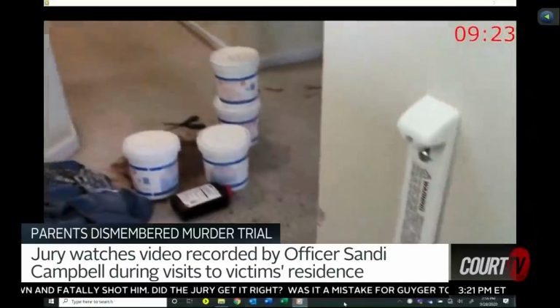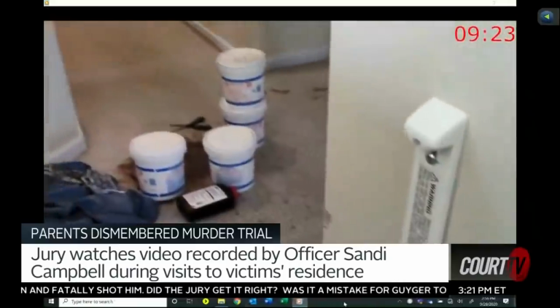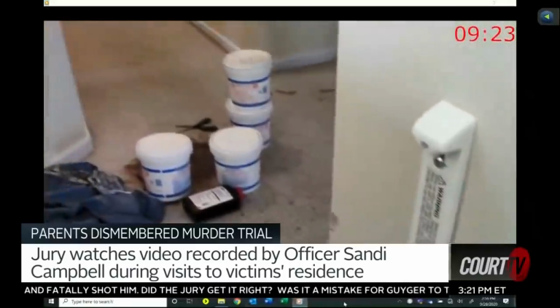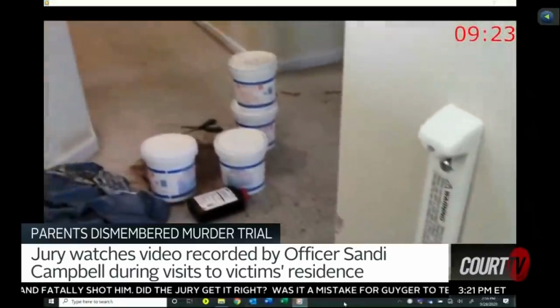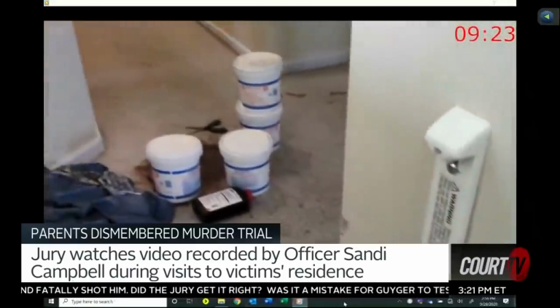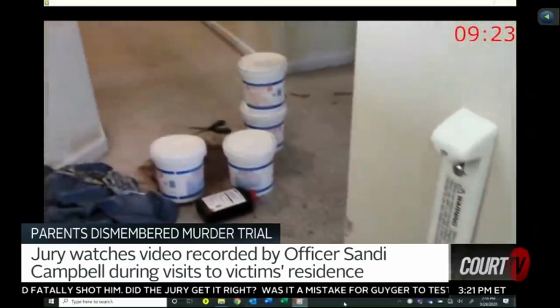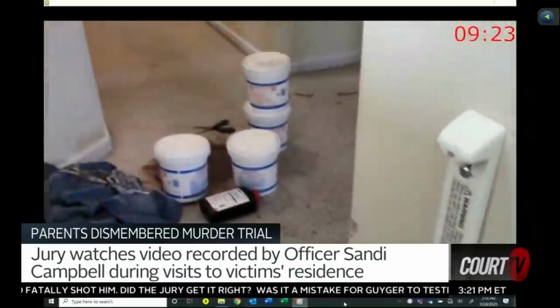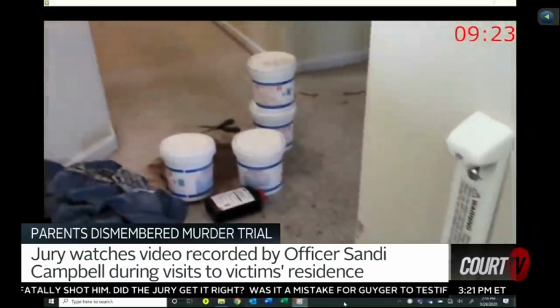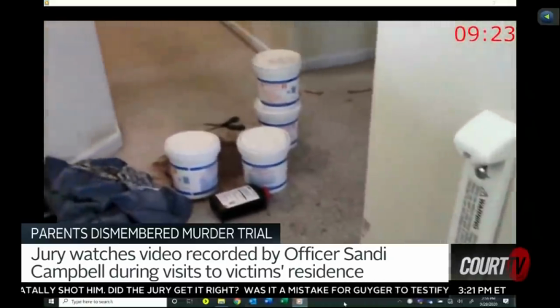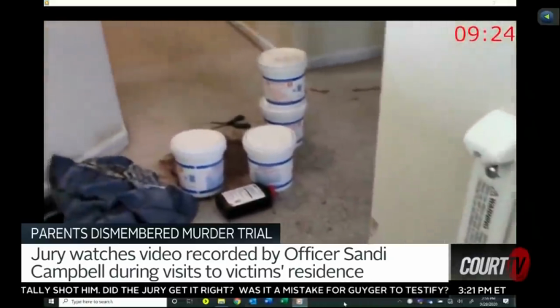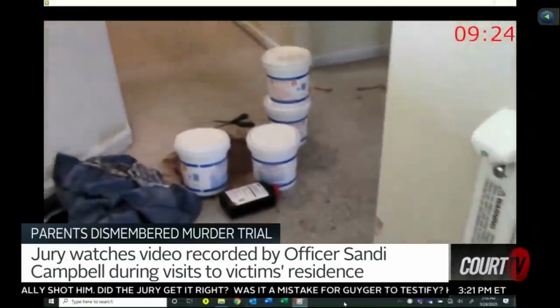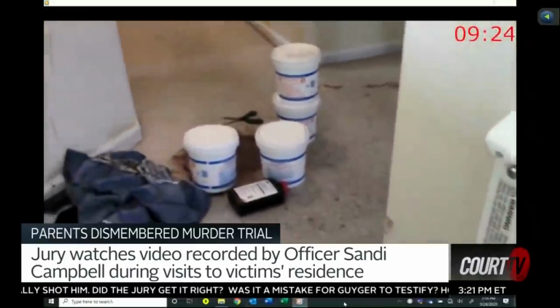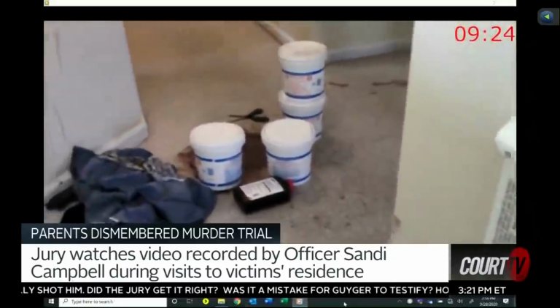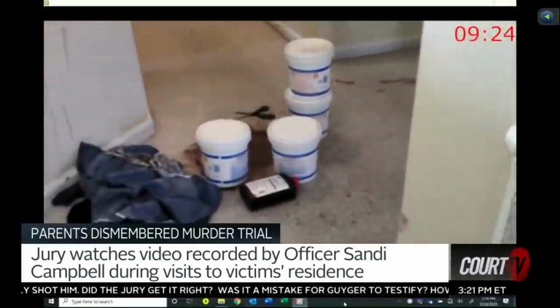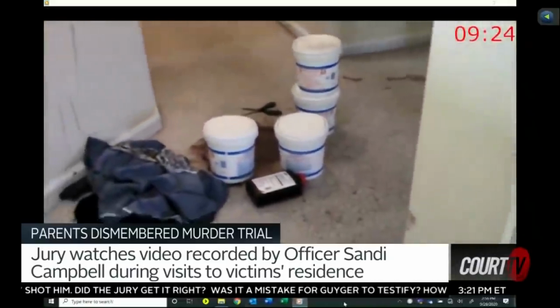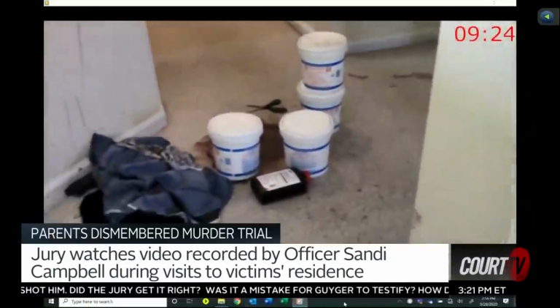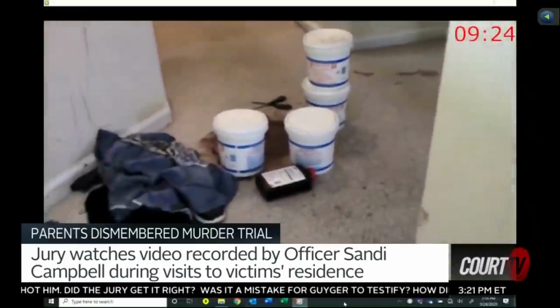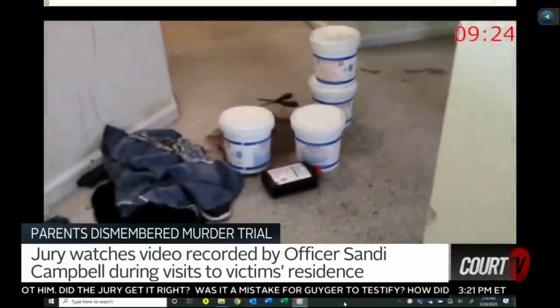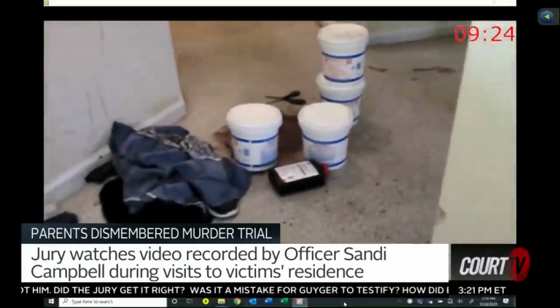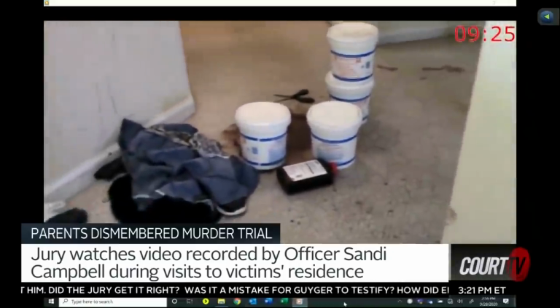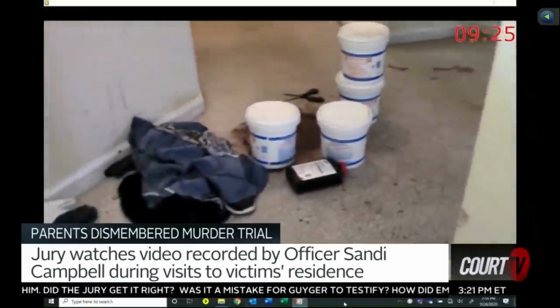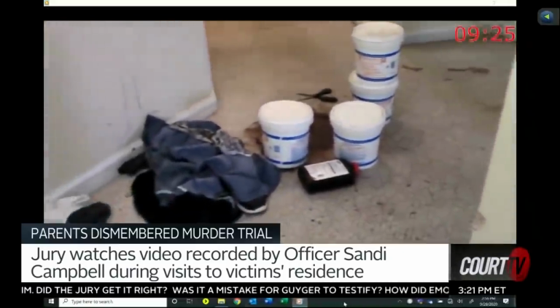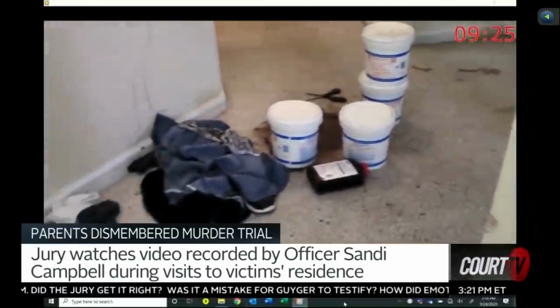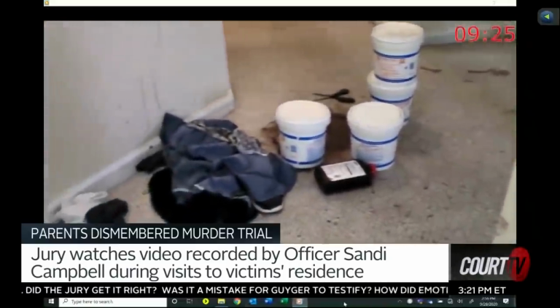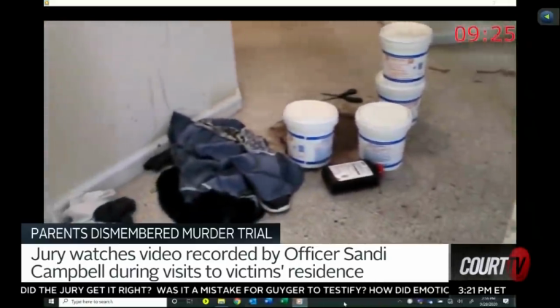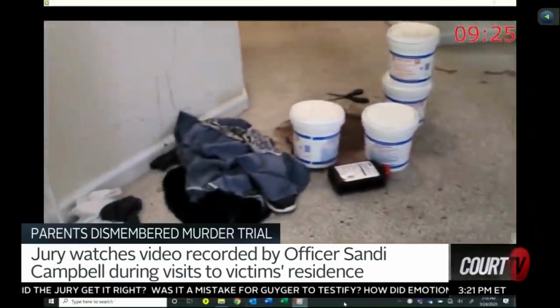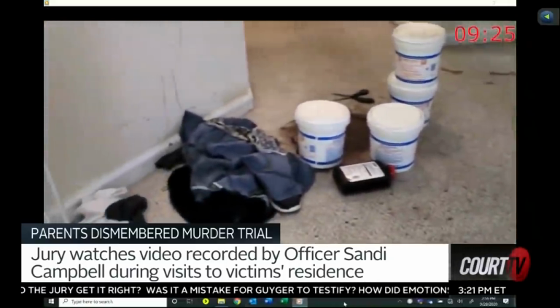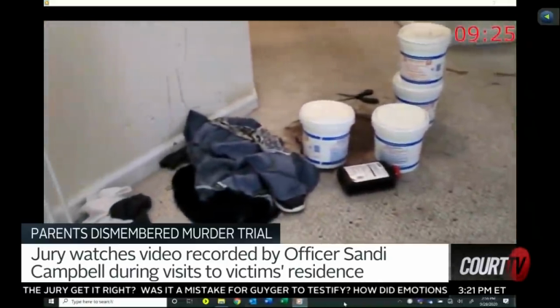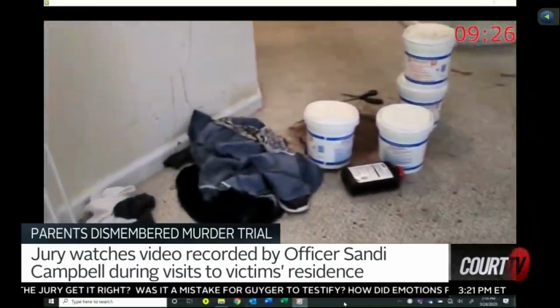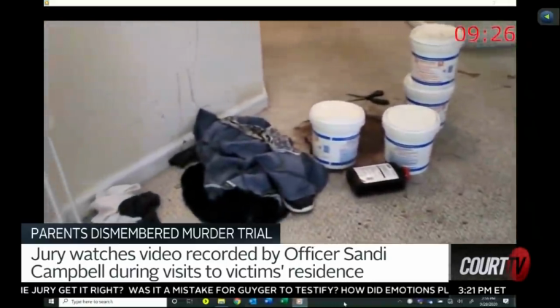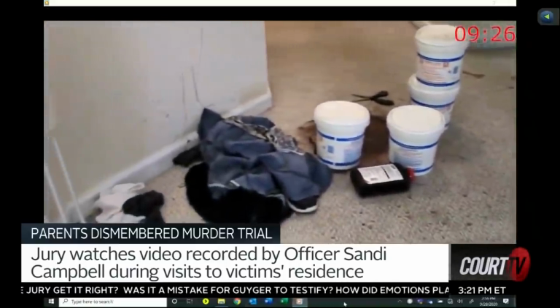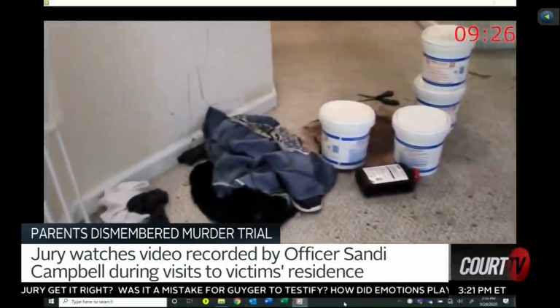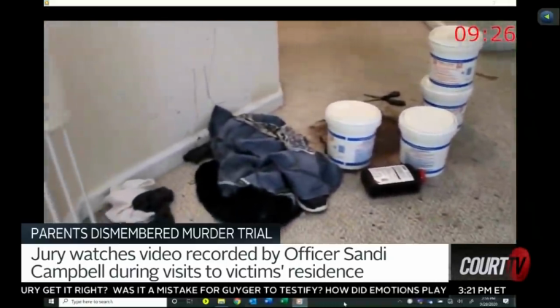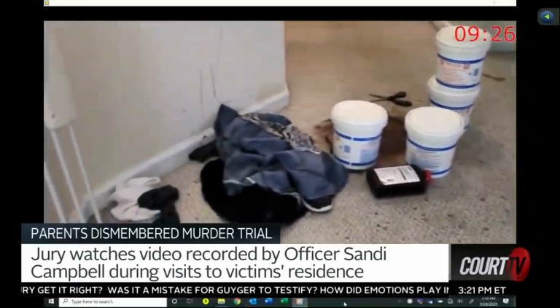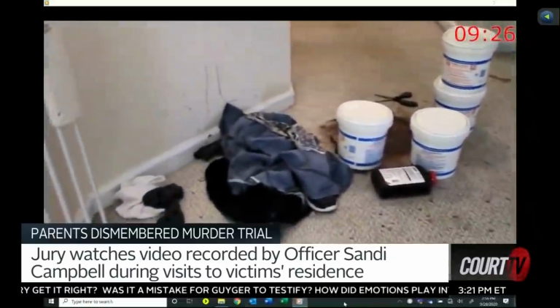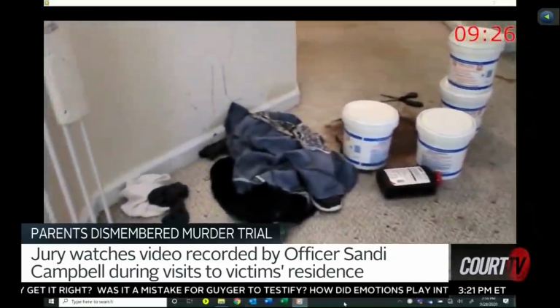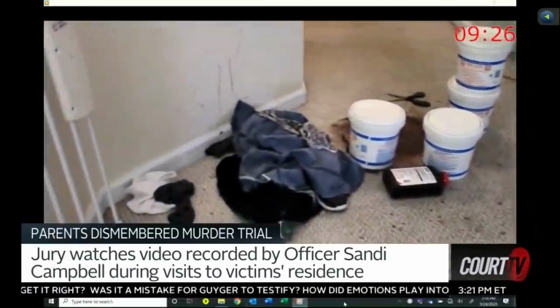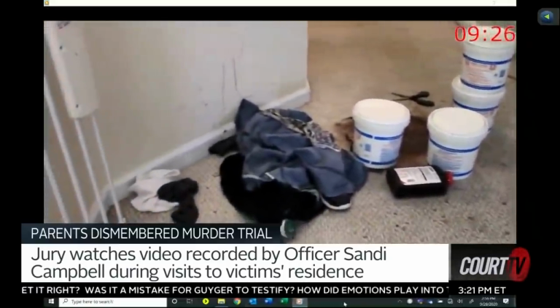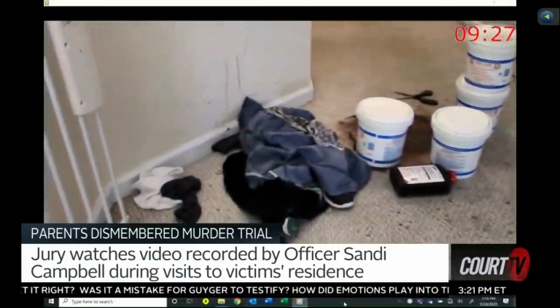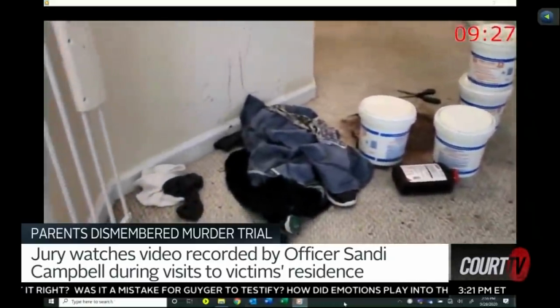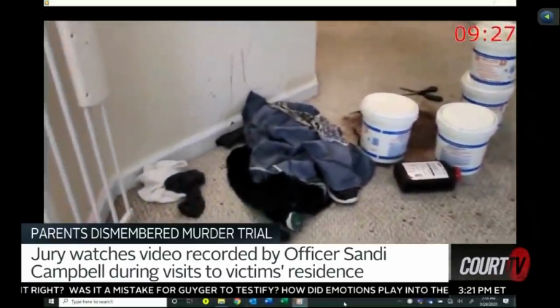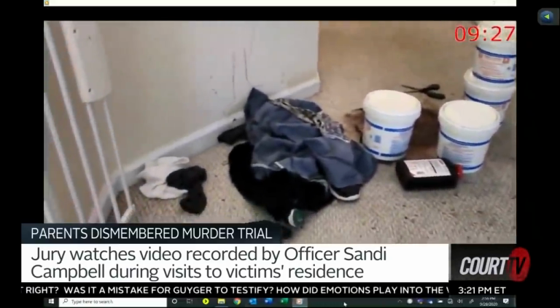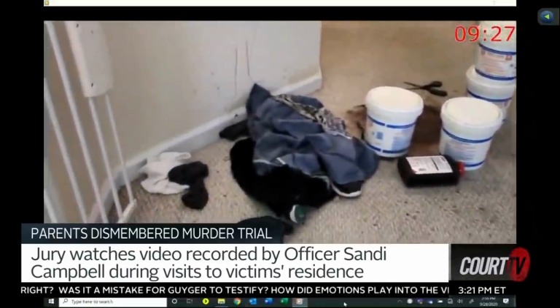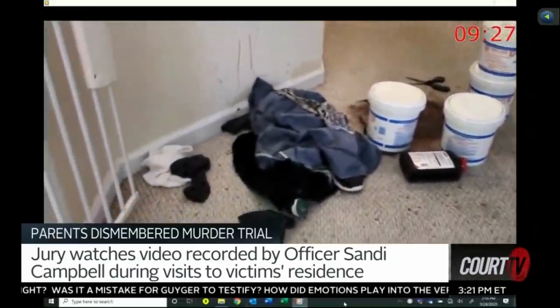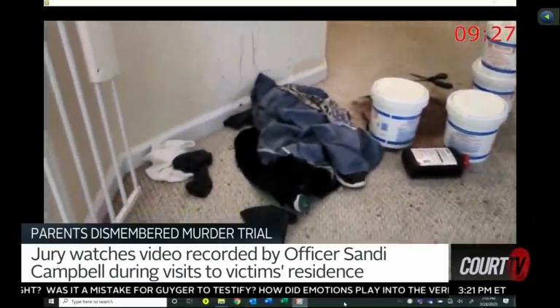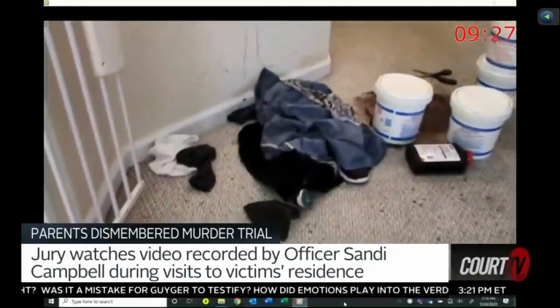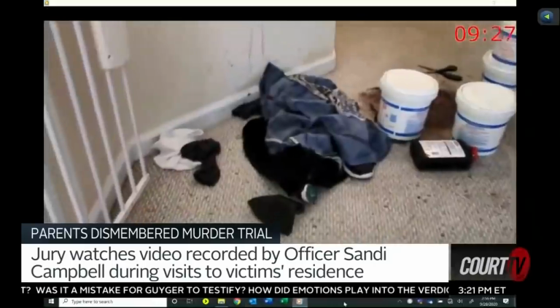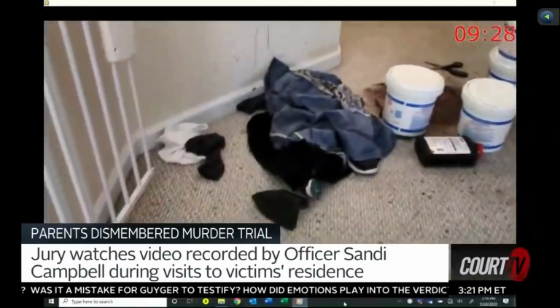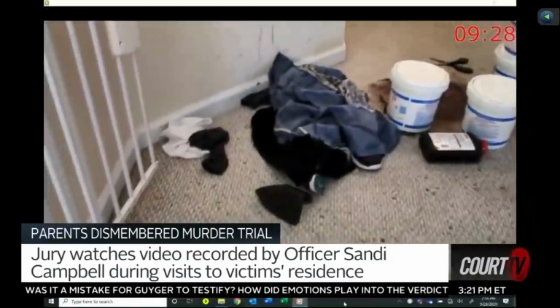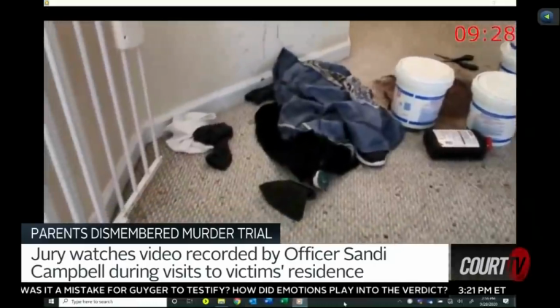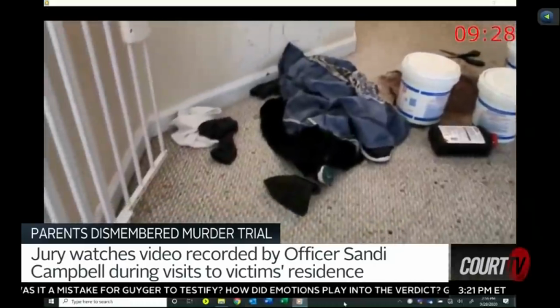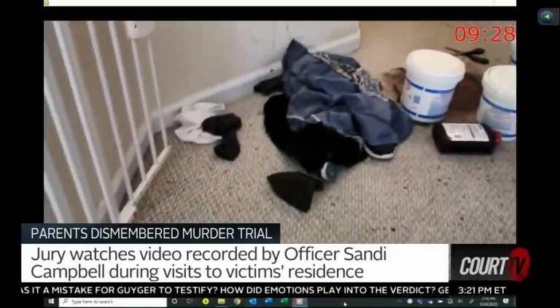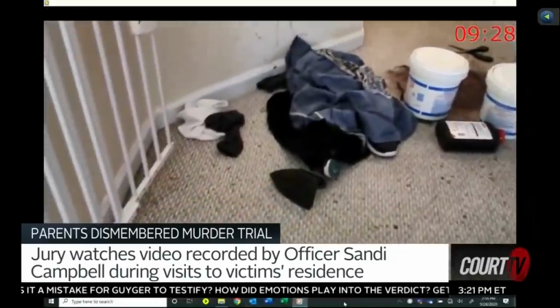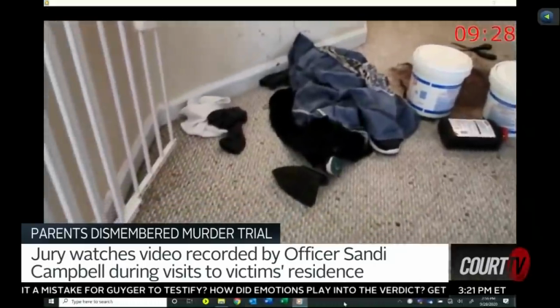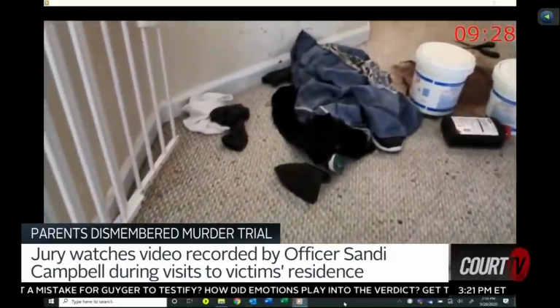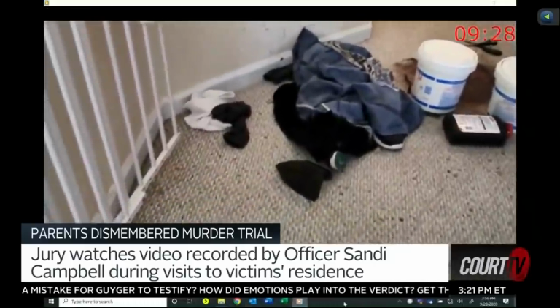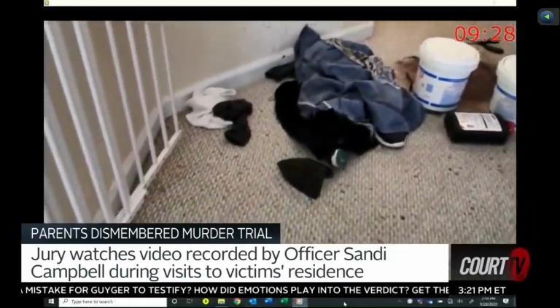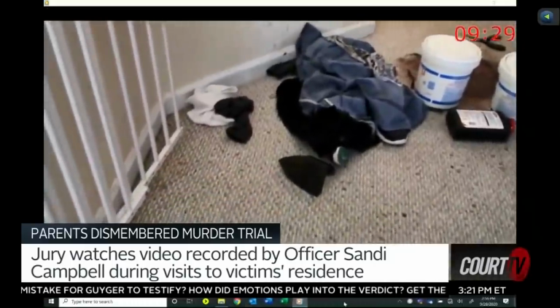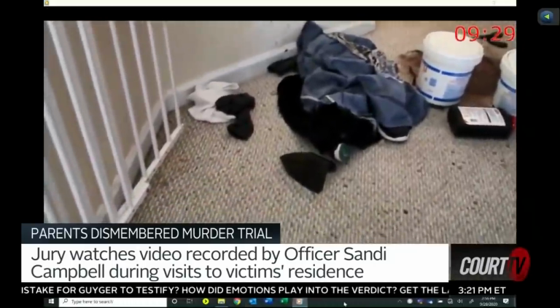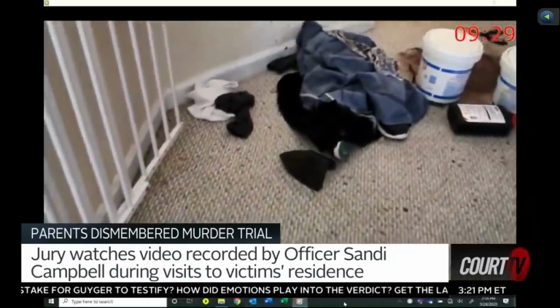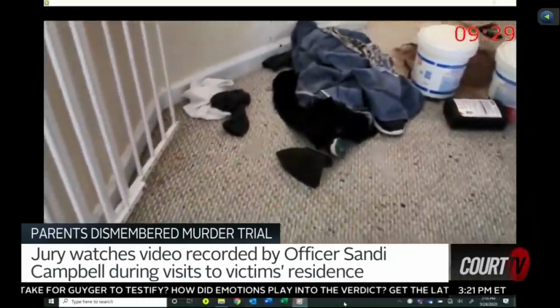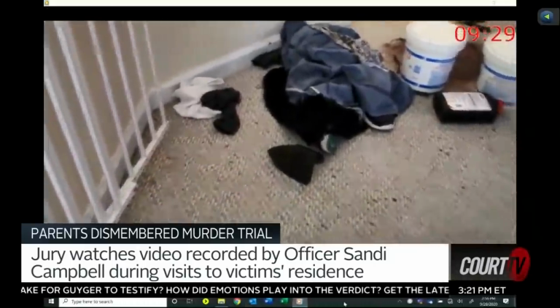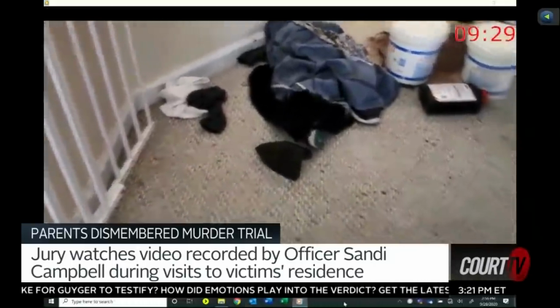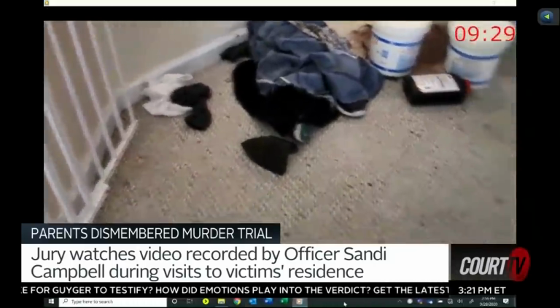This is just the landing at the top of the stairs, which is kind of a small, almost foyer-type area.